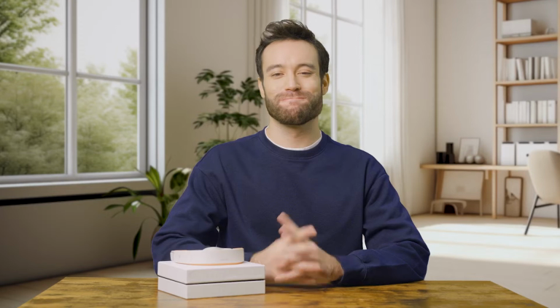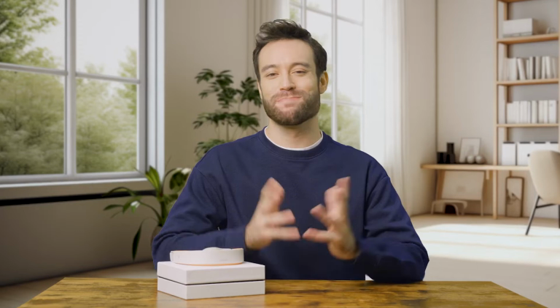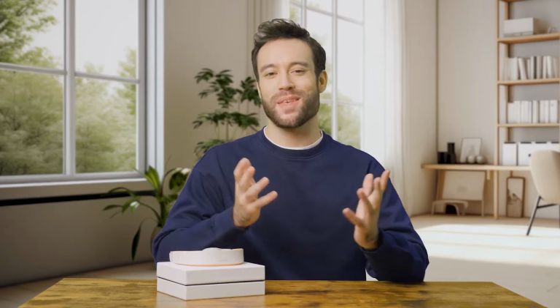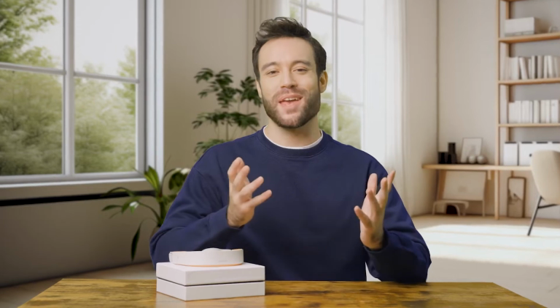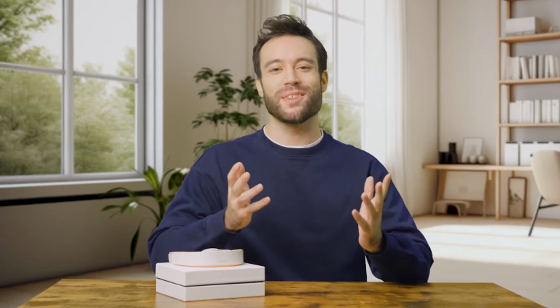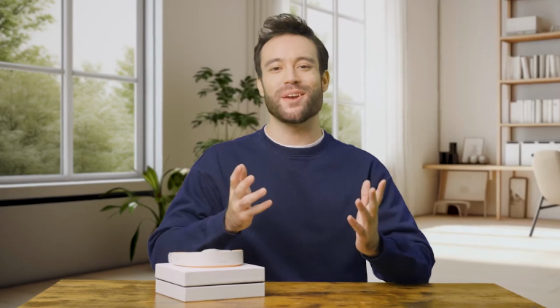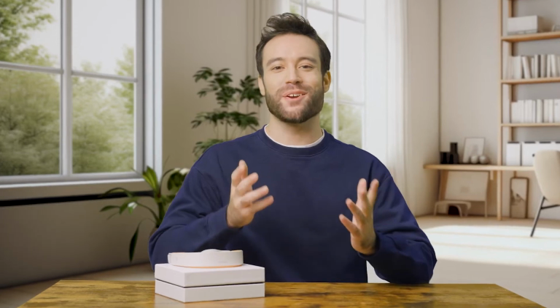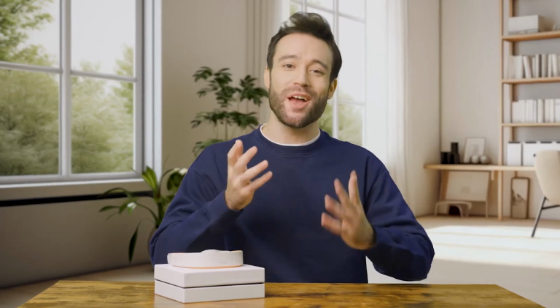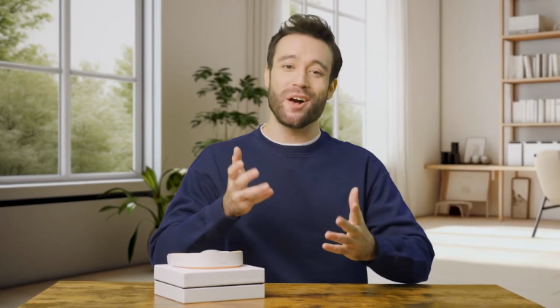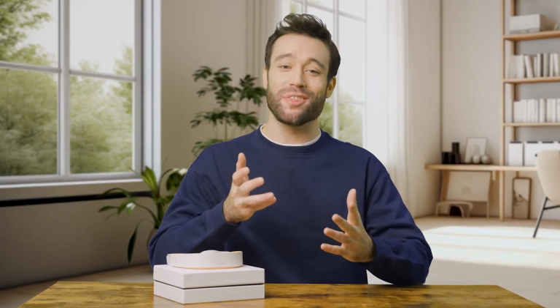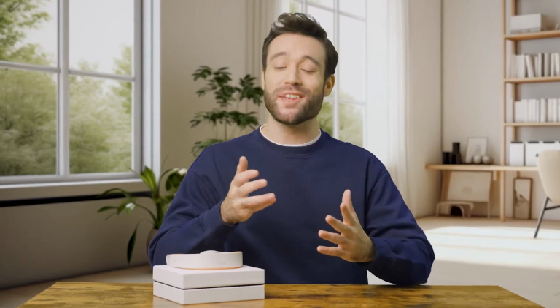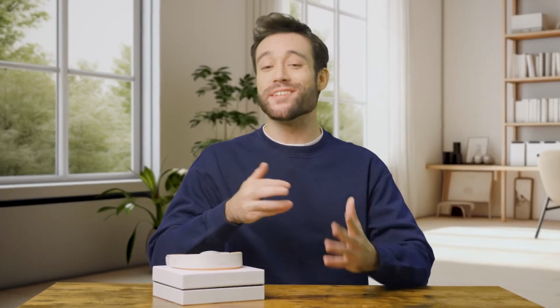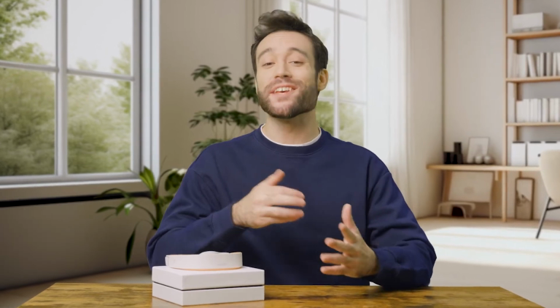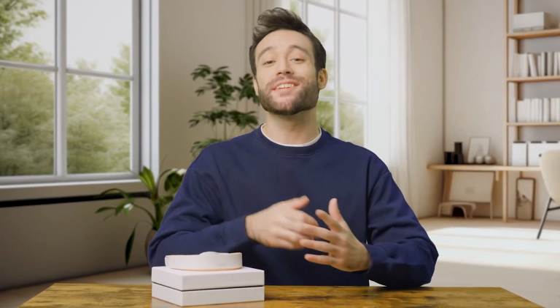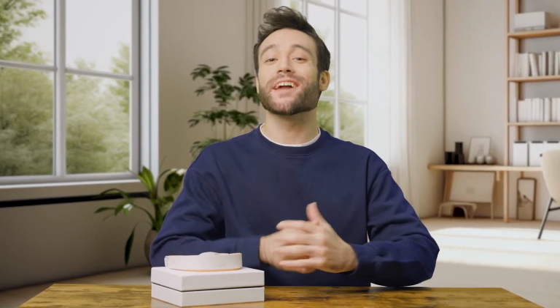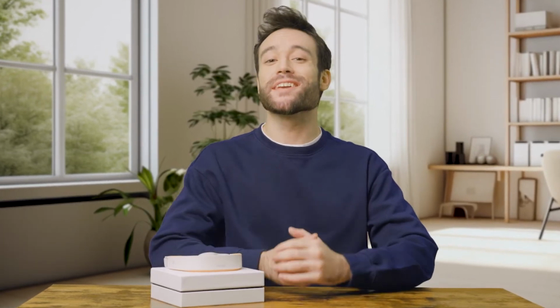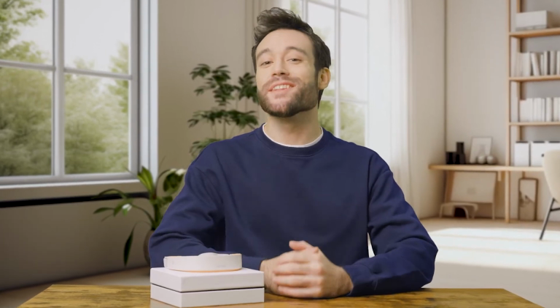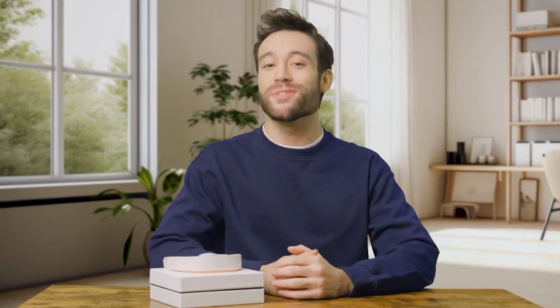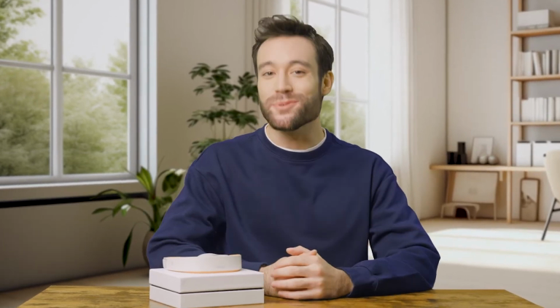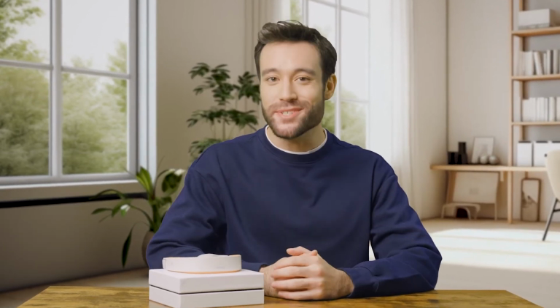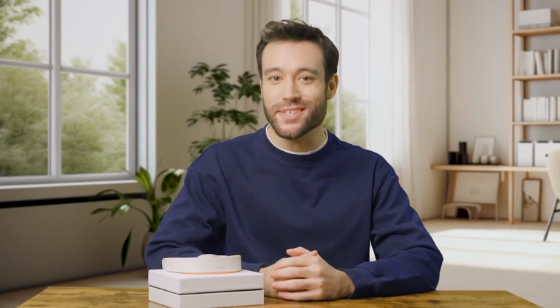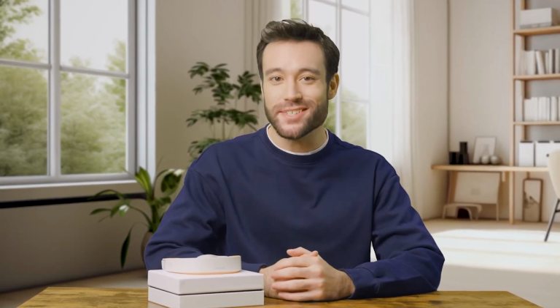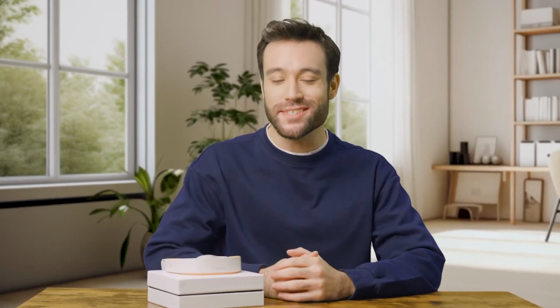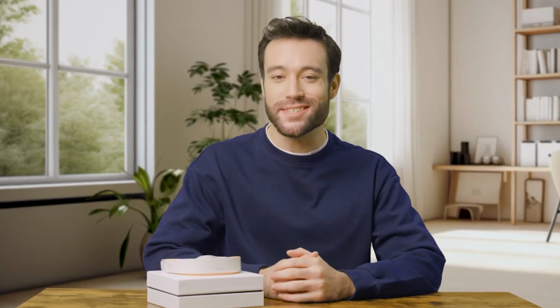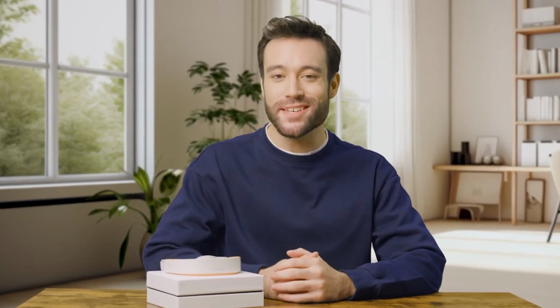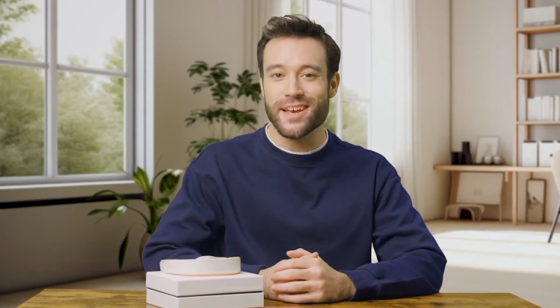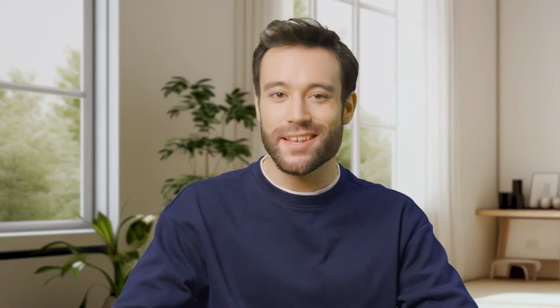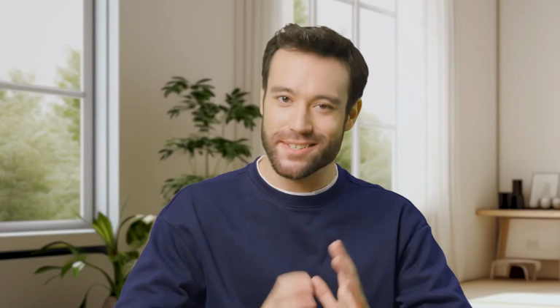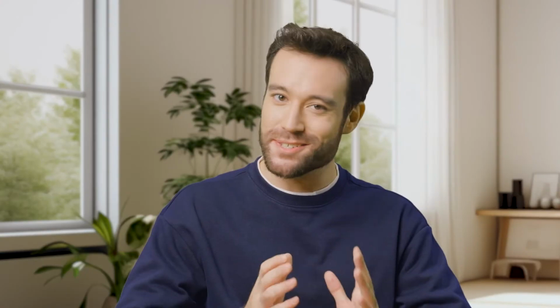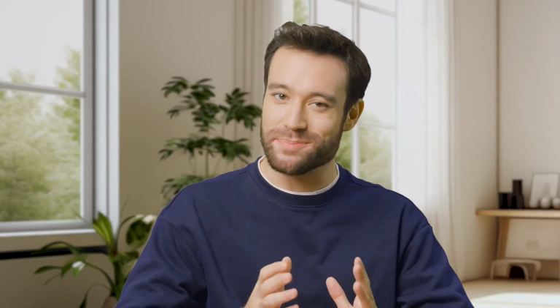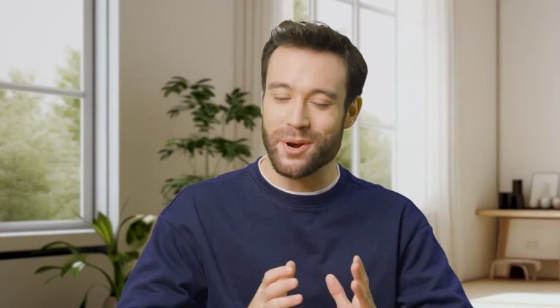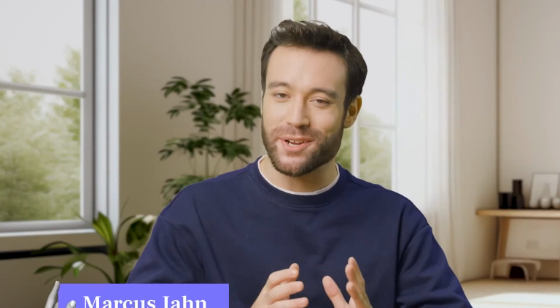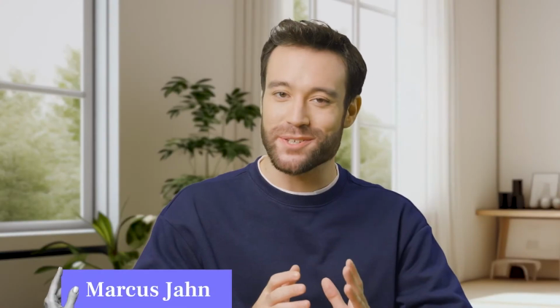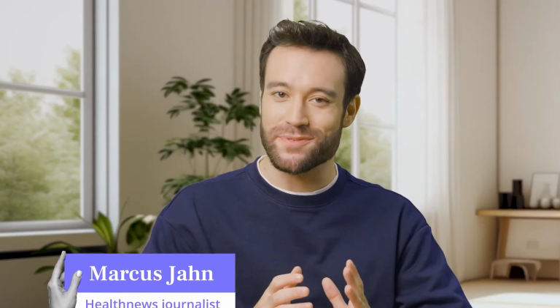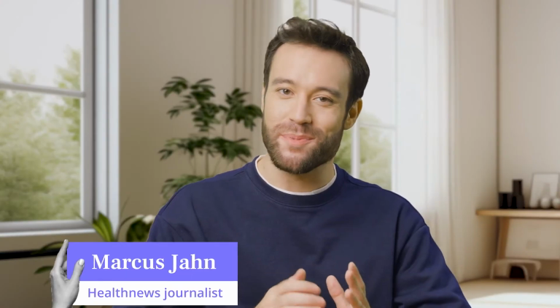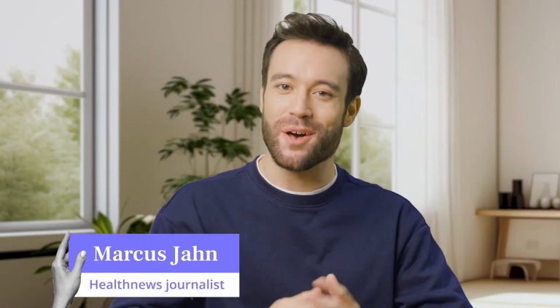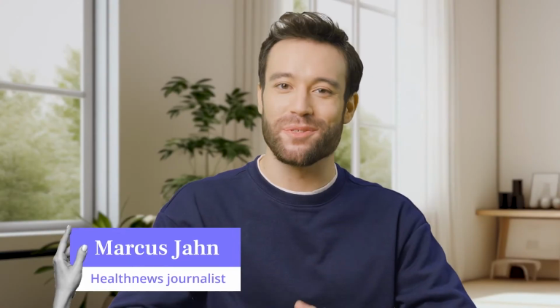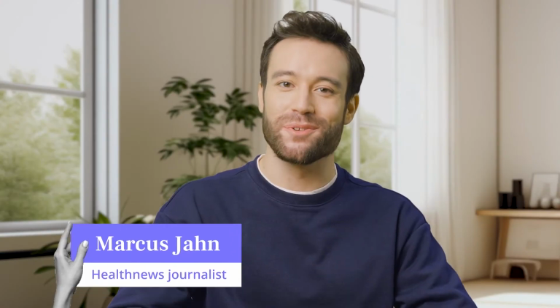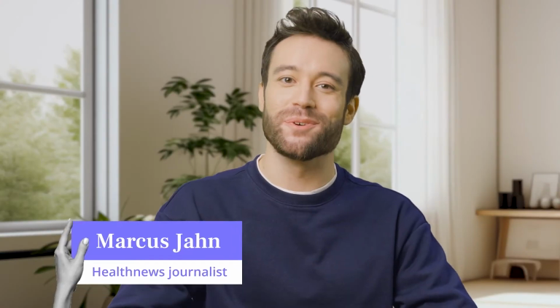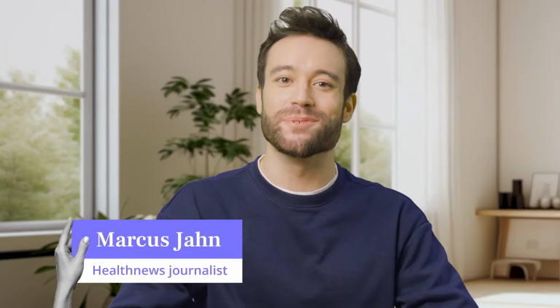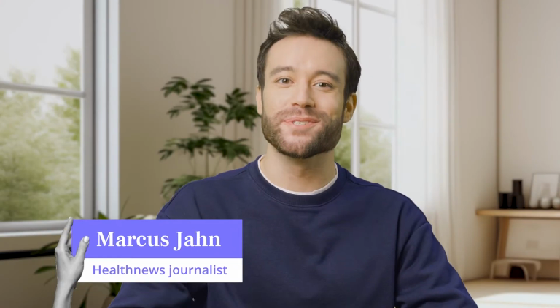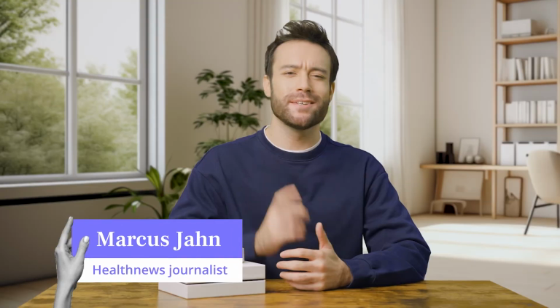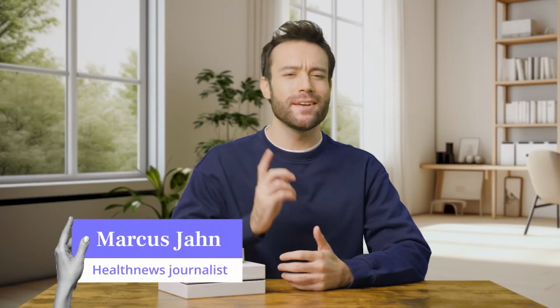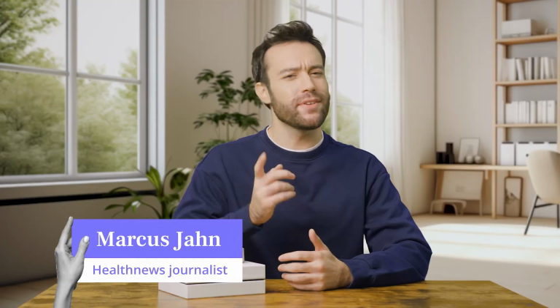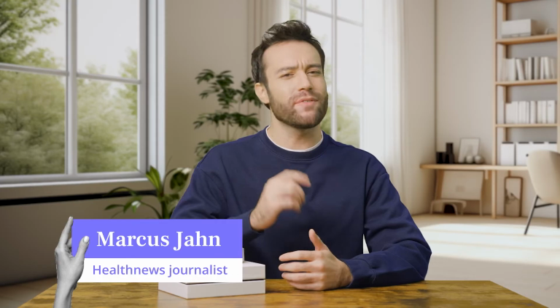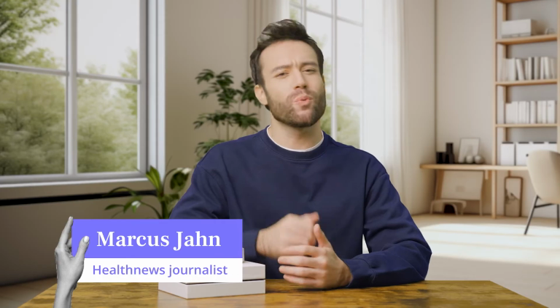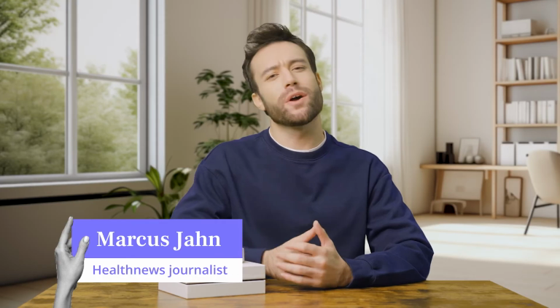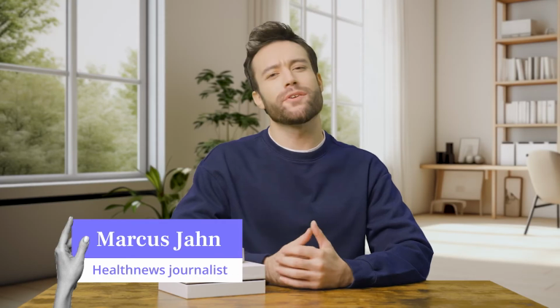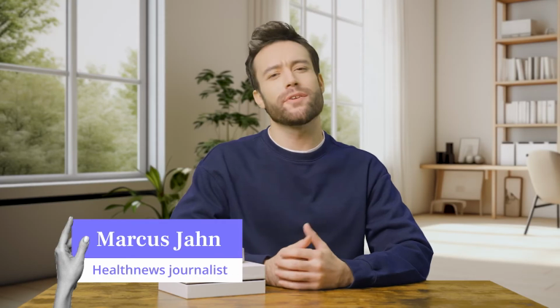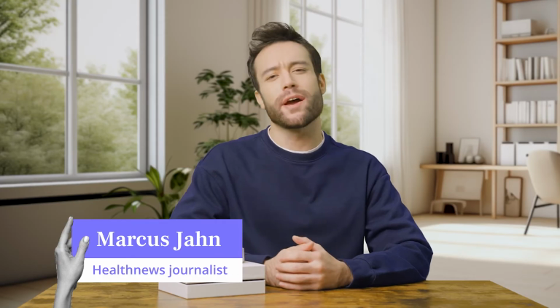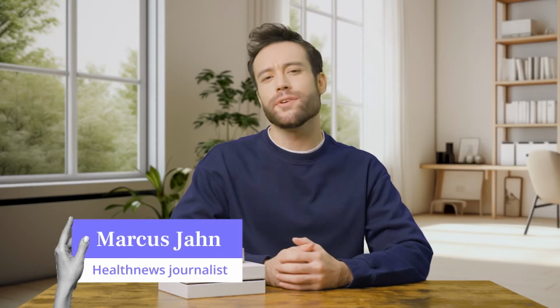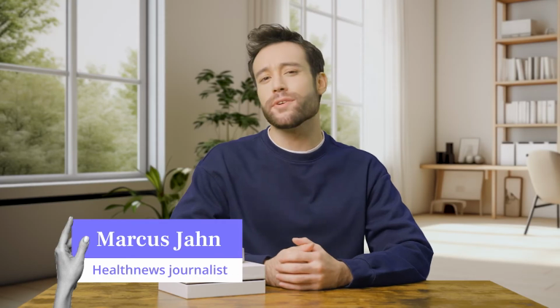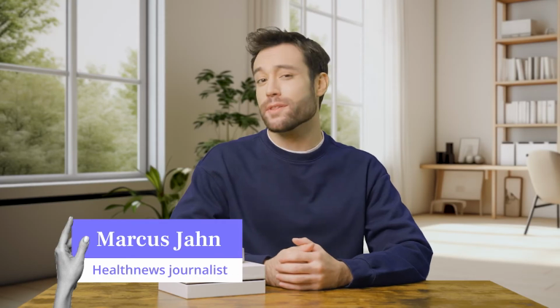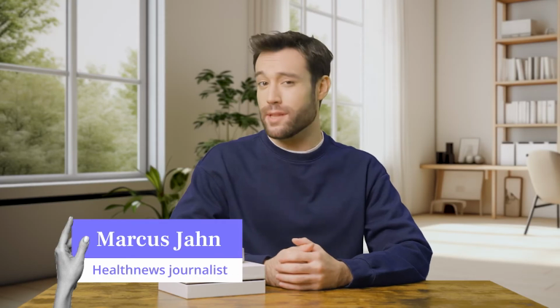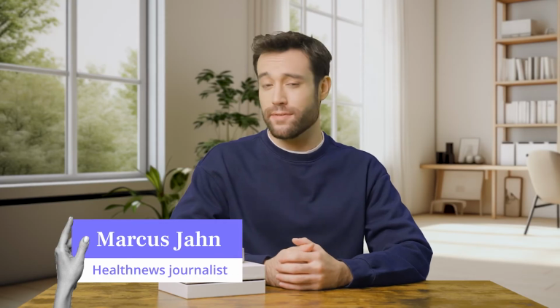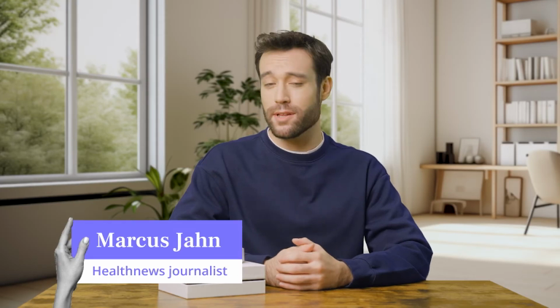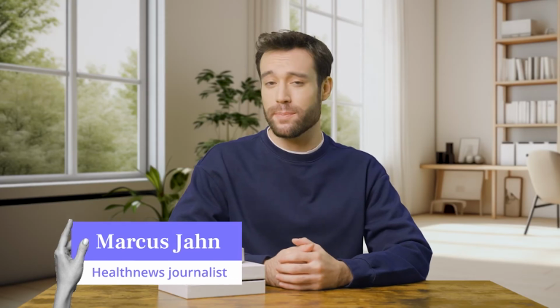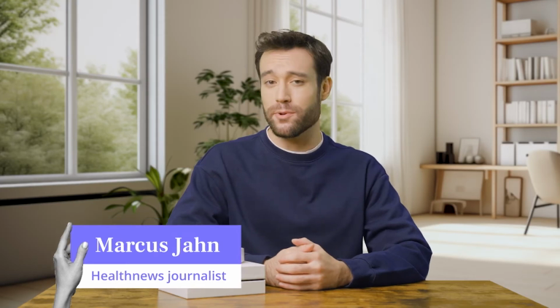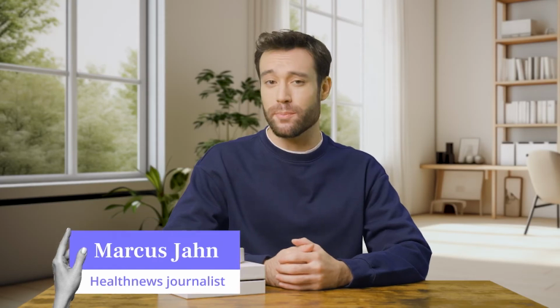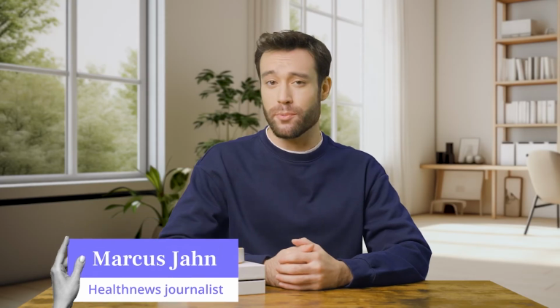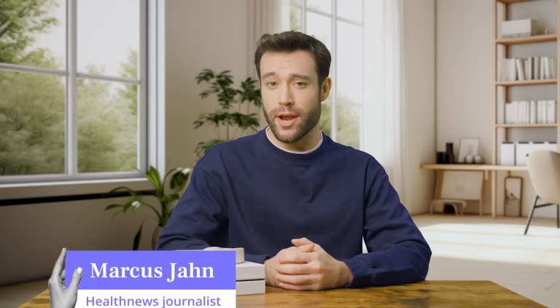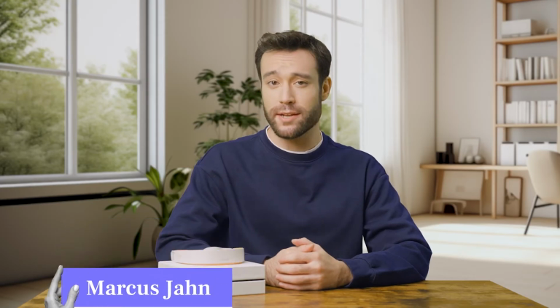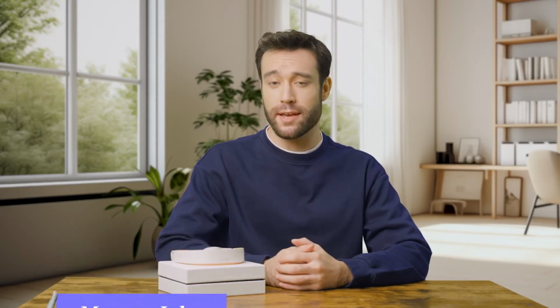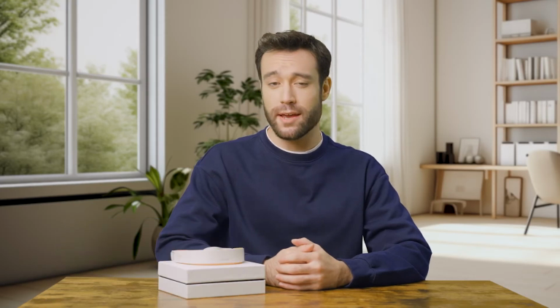Hey there, health and tech enthusiasts. This is Marcus from Health News. Have you ever wondered how you could level up your brain game?